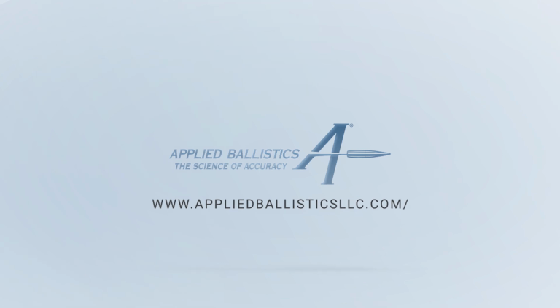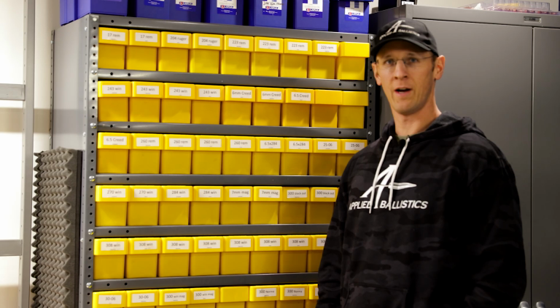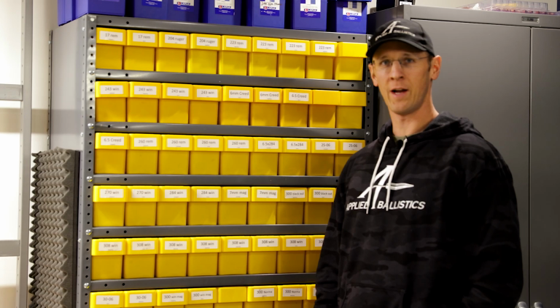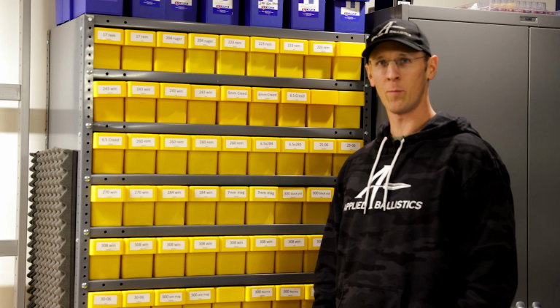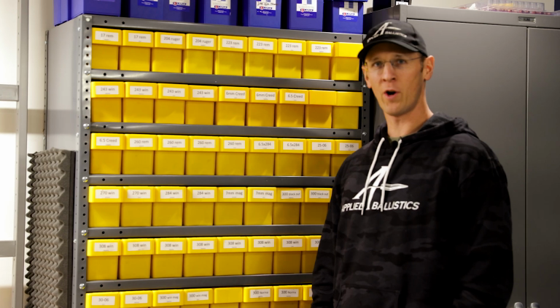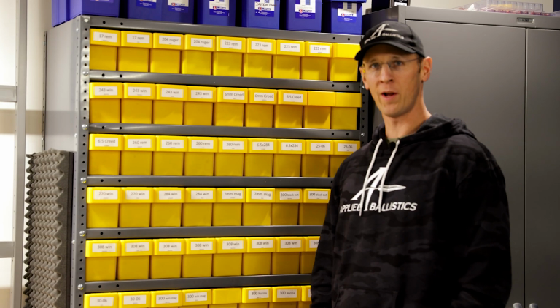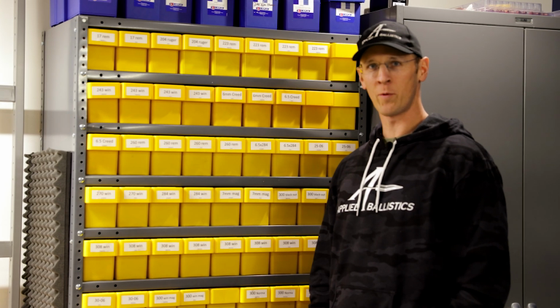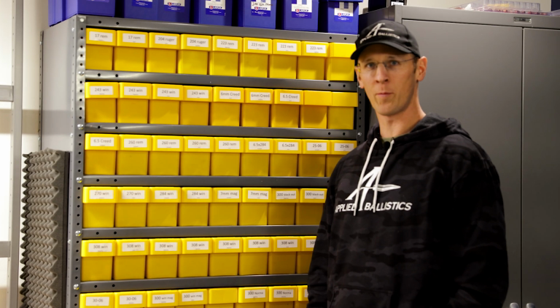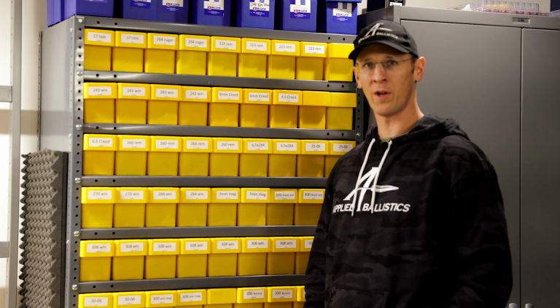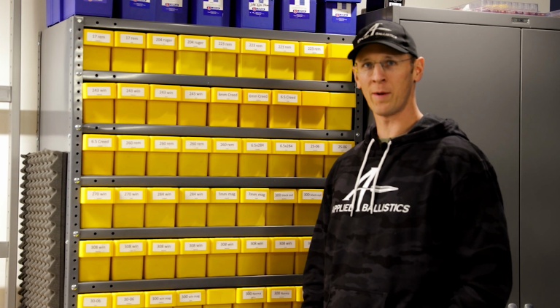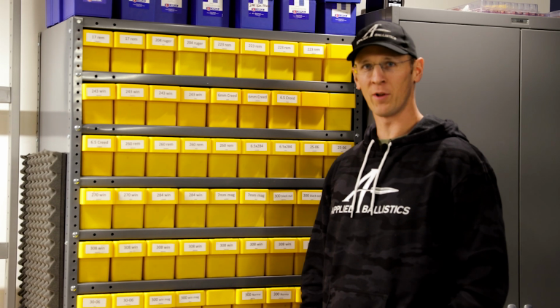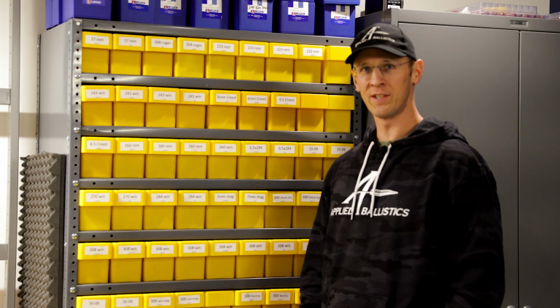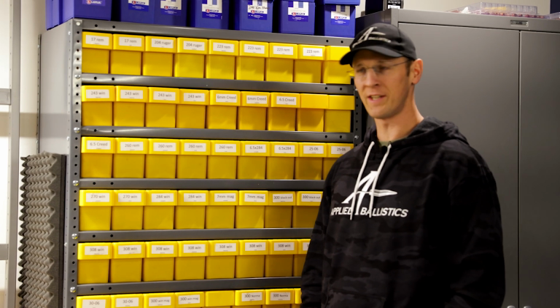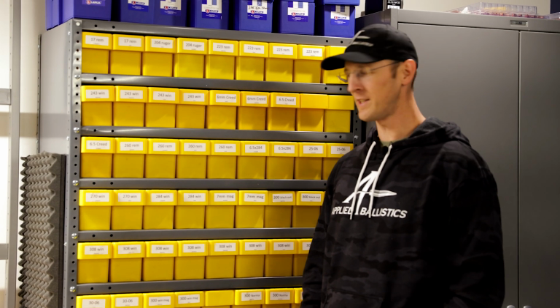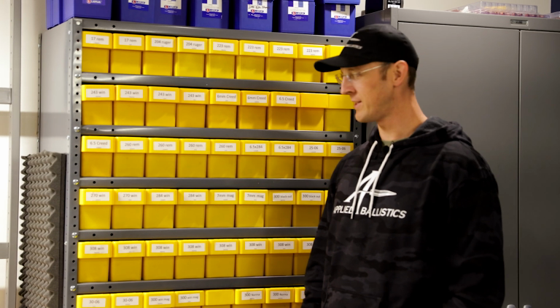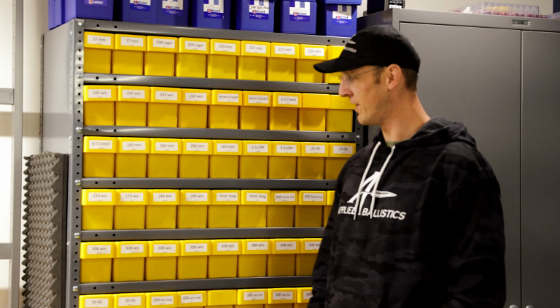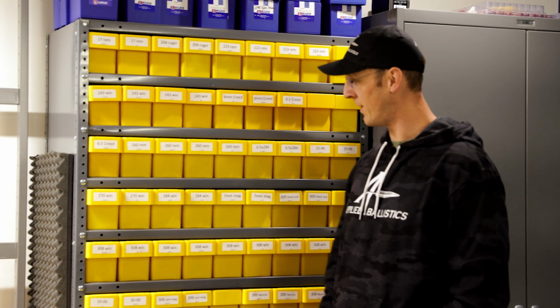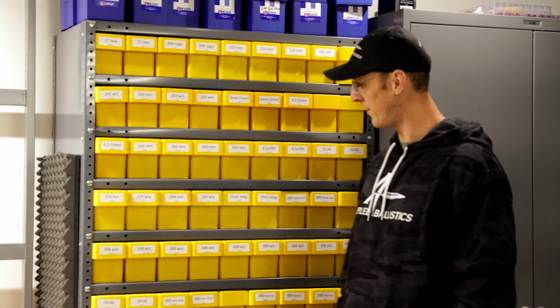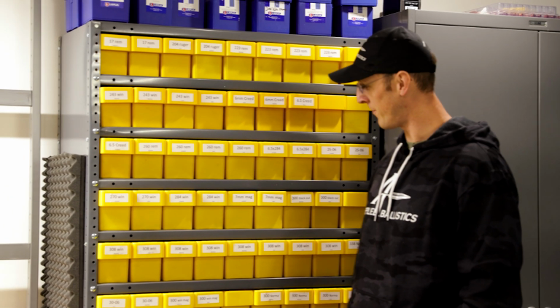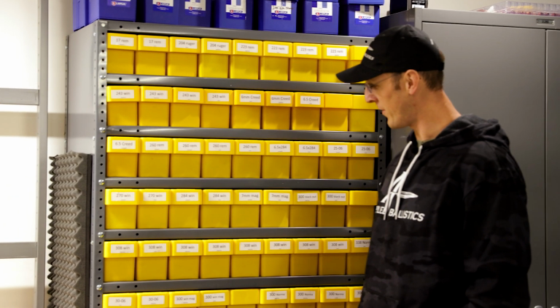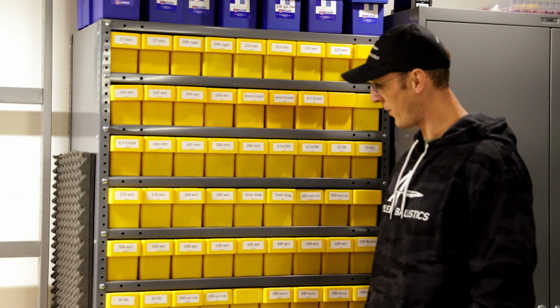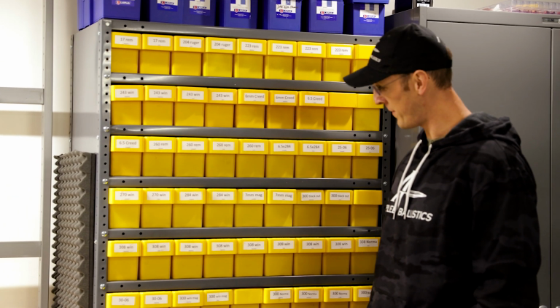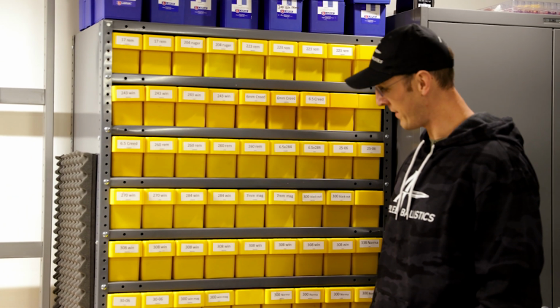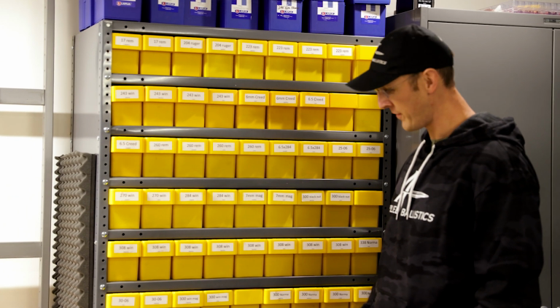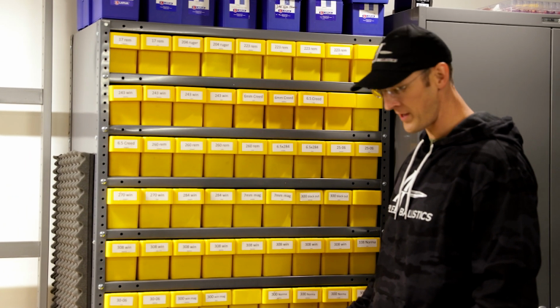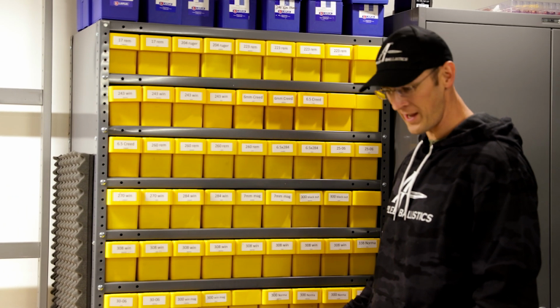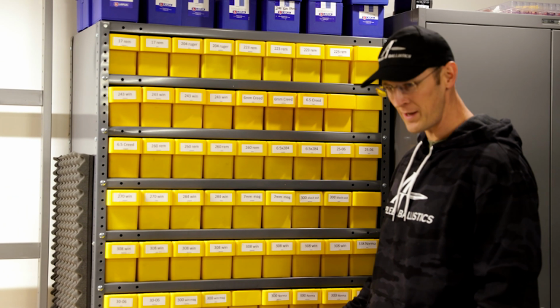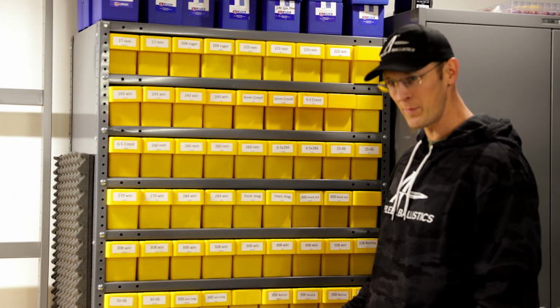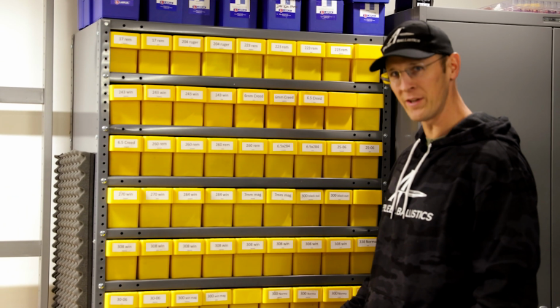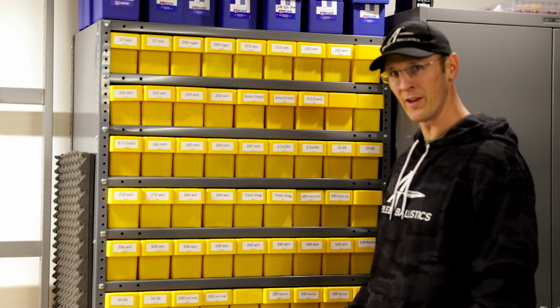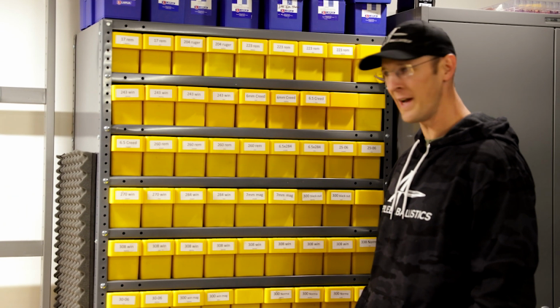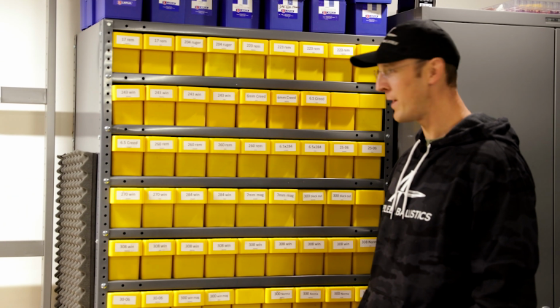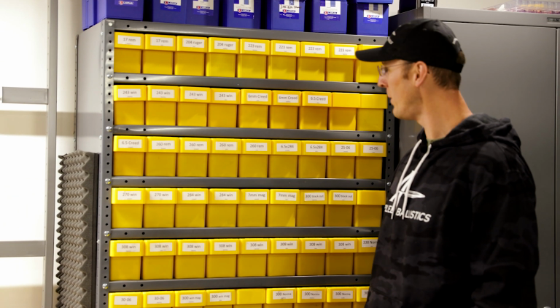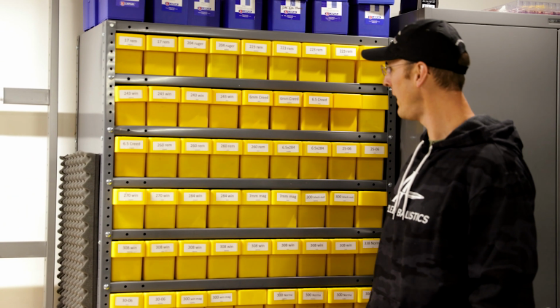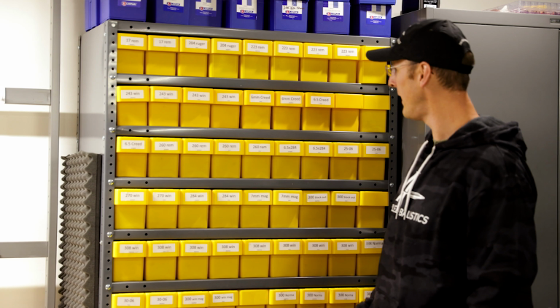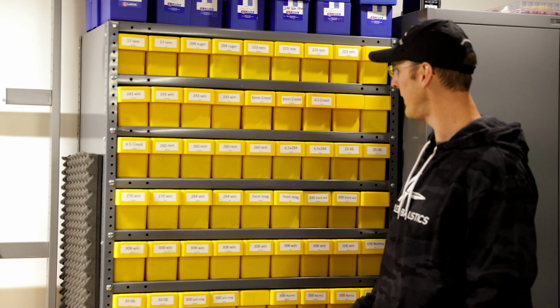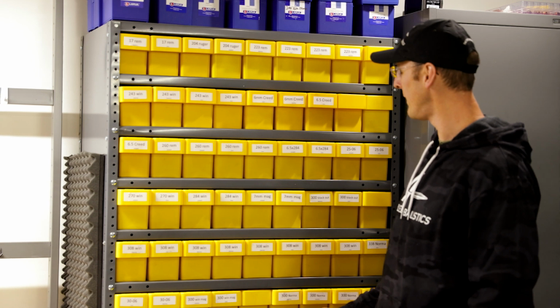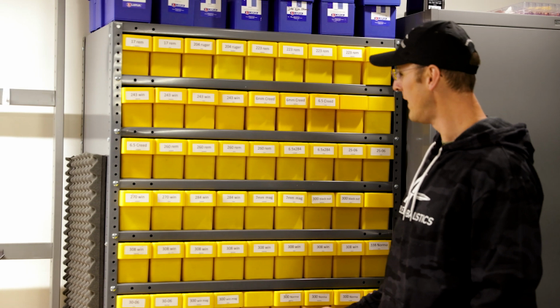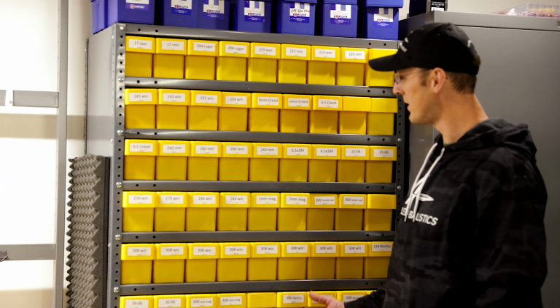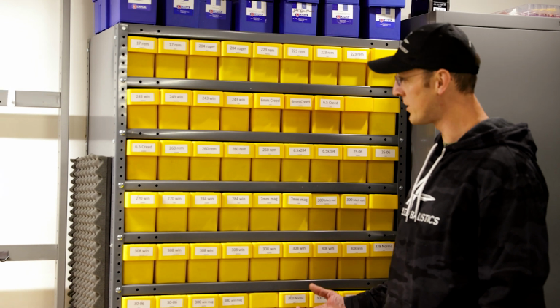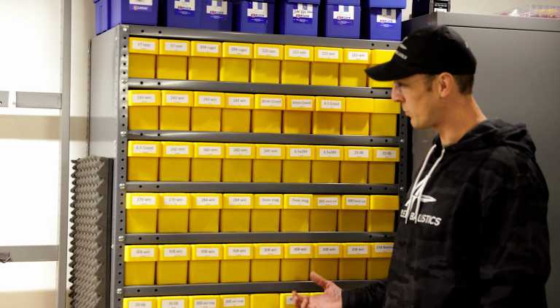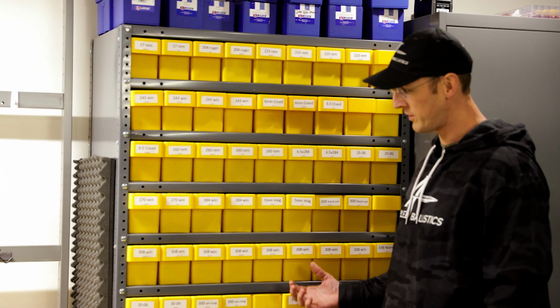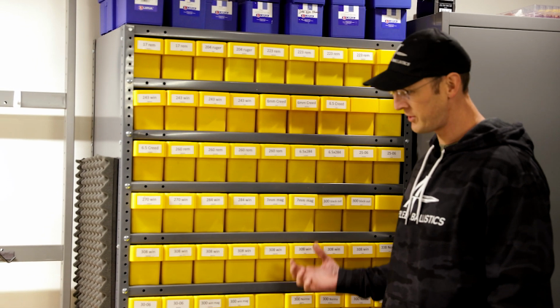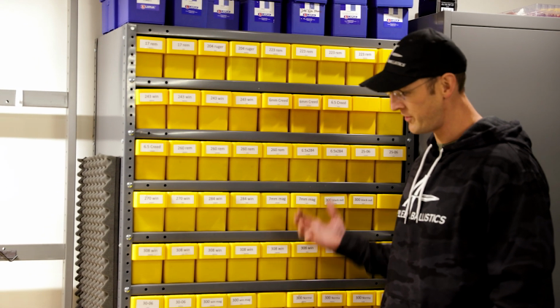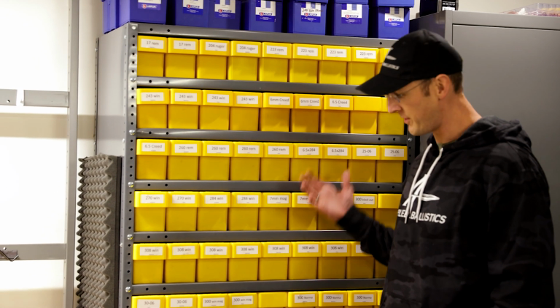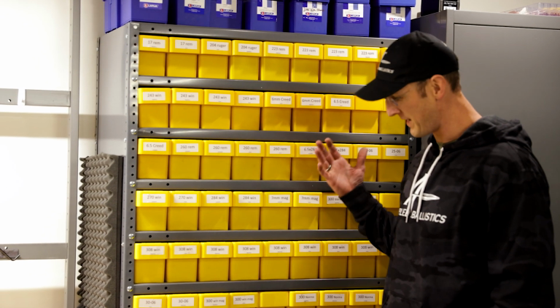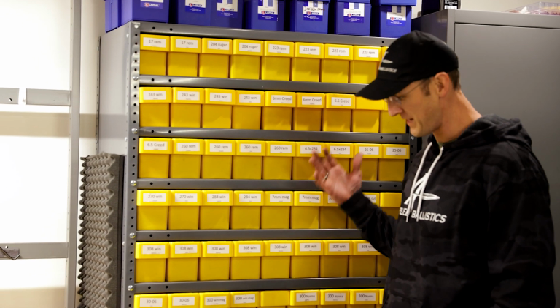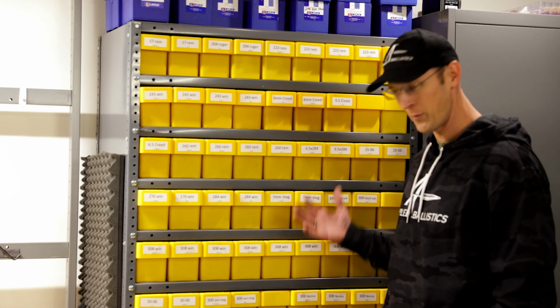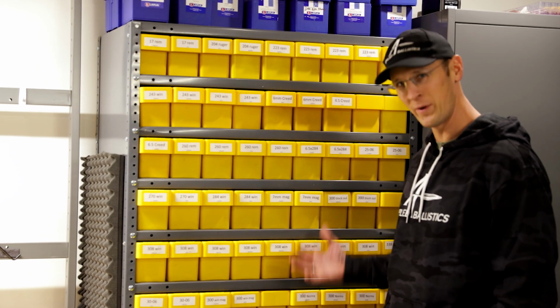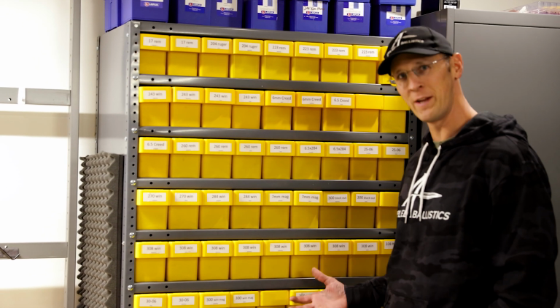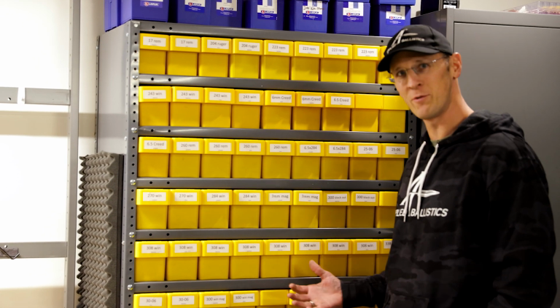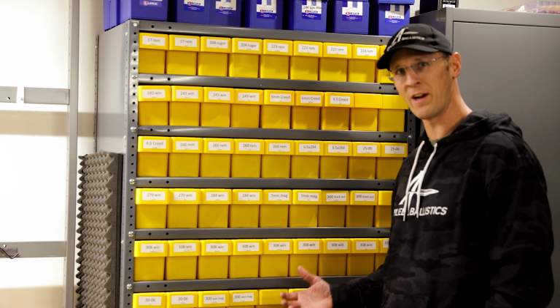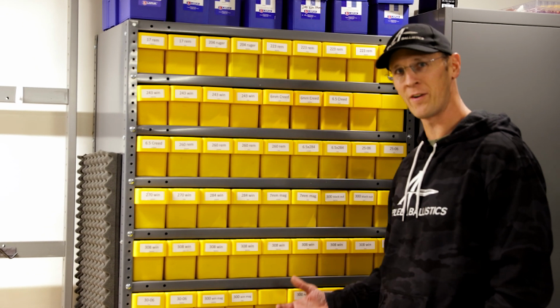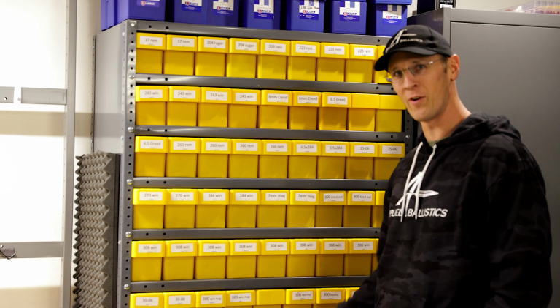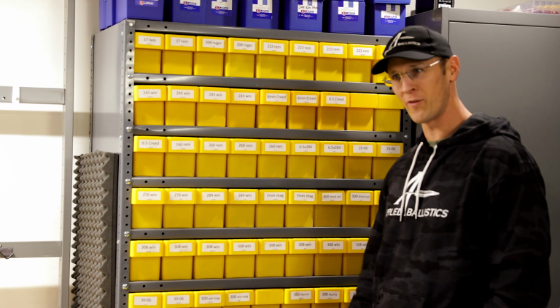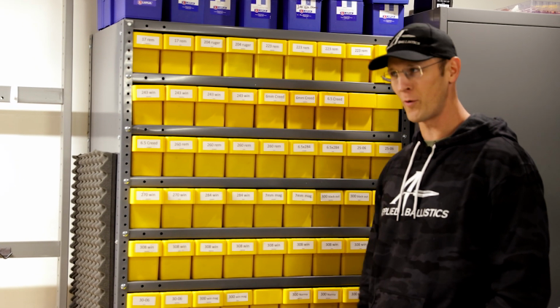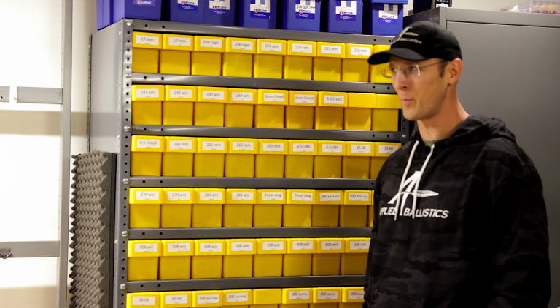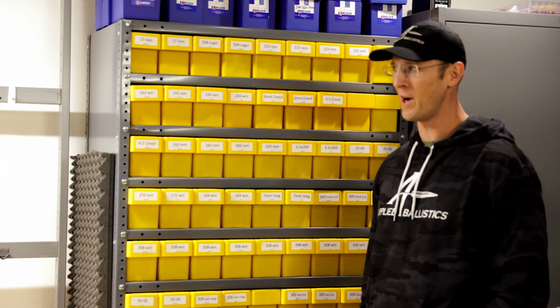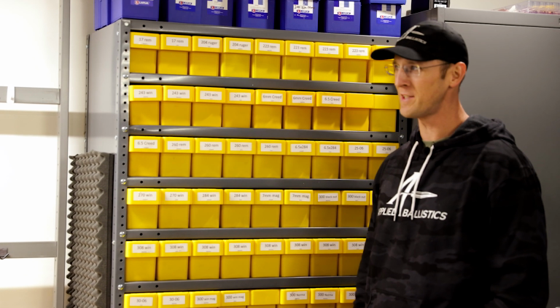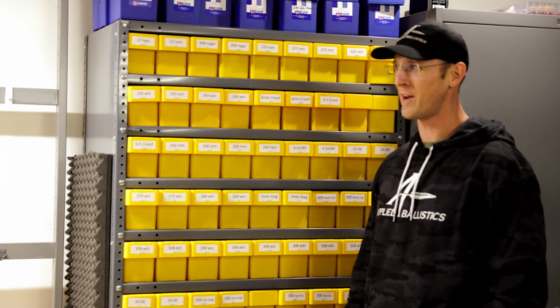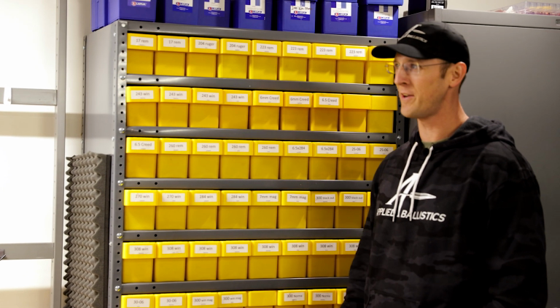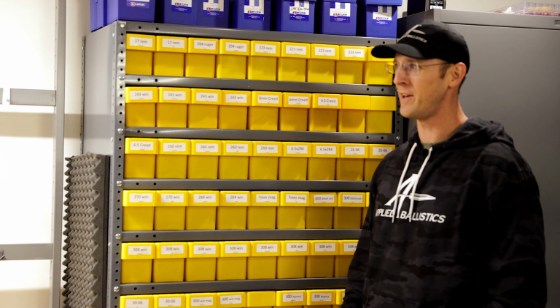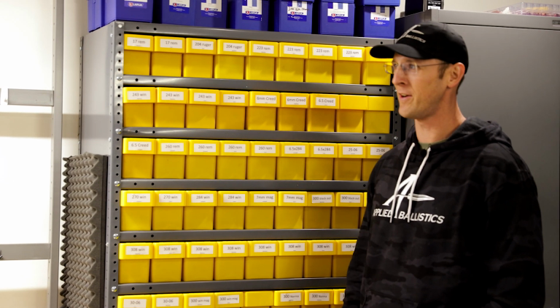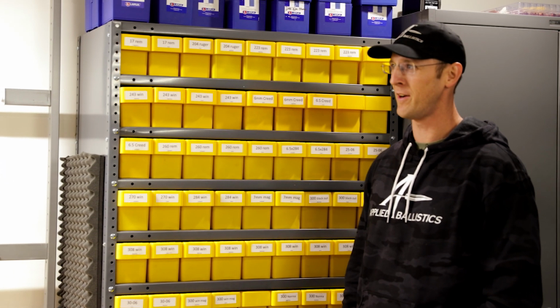Hi, I'm Brian with Applied Ballistics. I'm here at the AB Lab and just want to show you guys how we keep track of all of our brass out here.